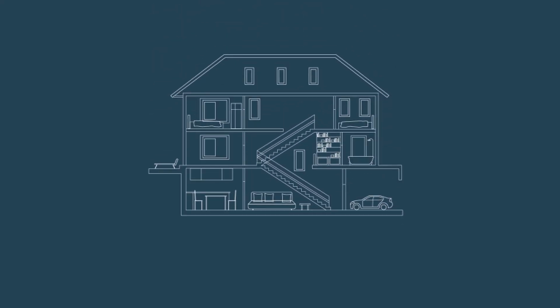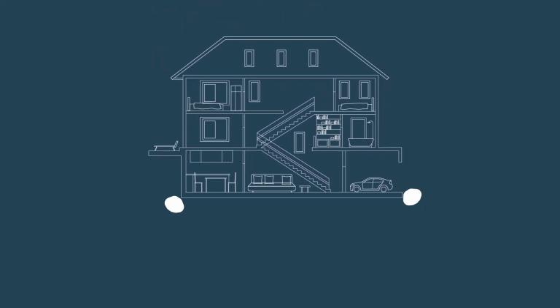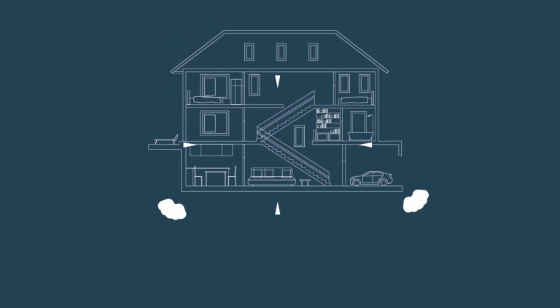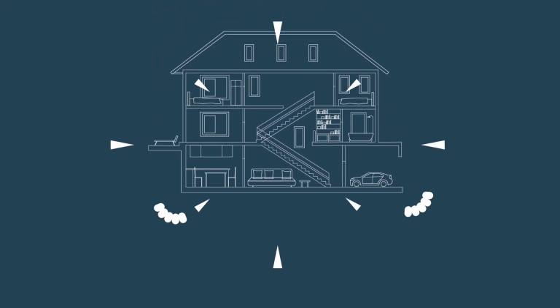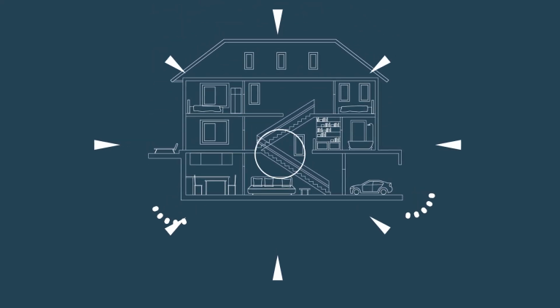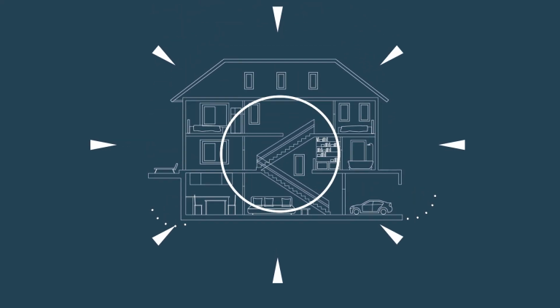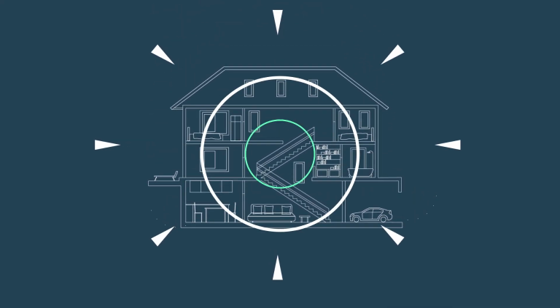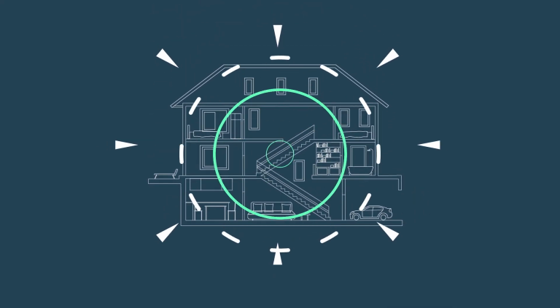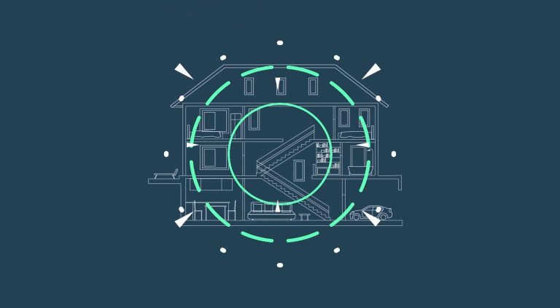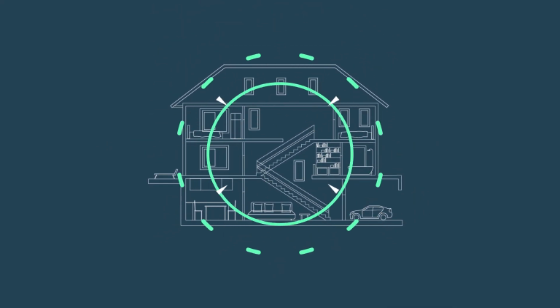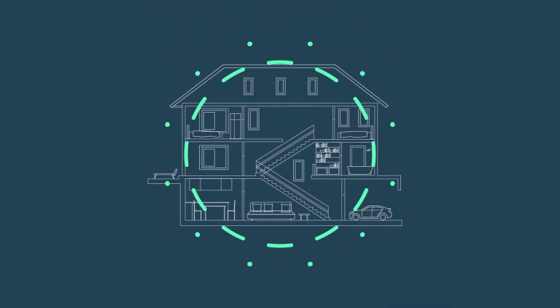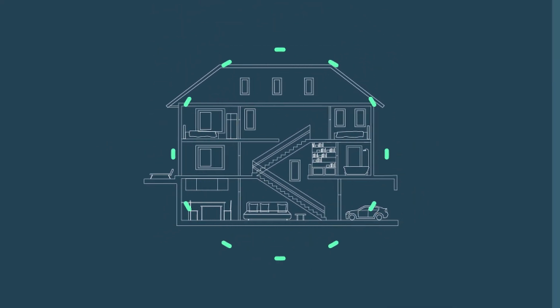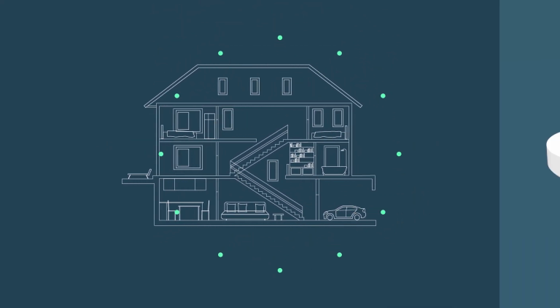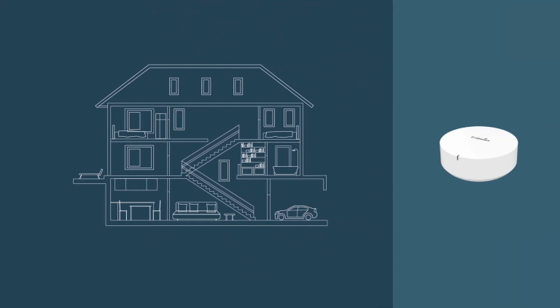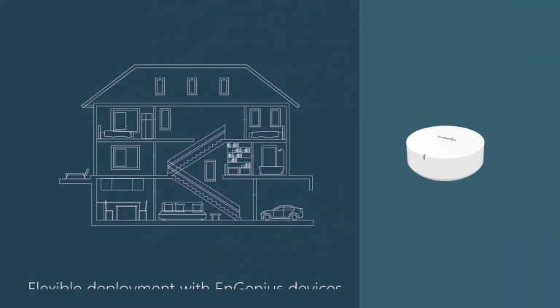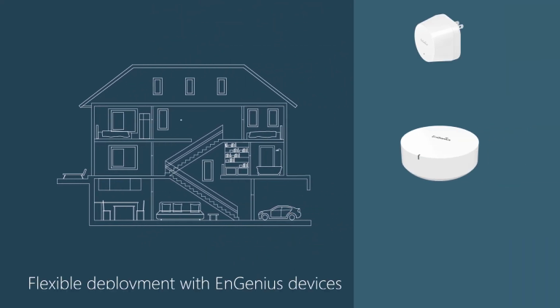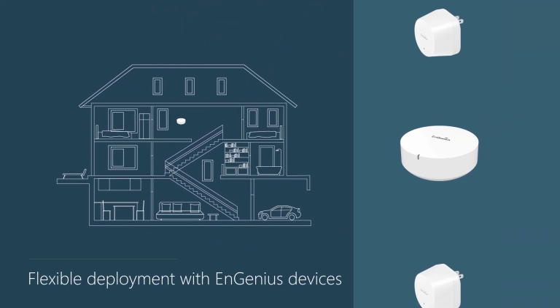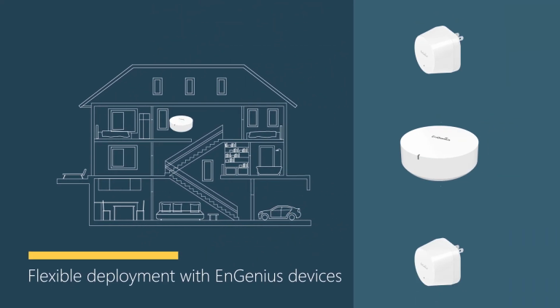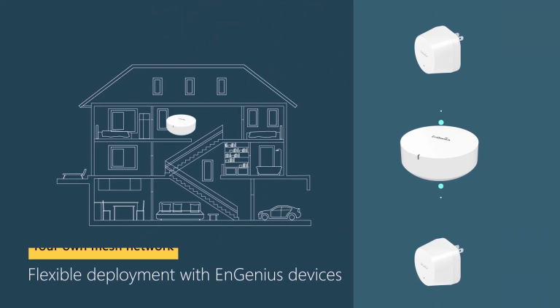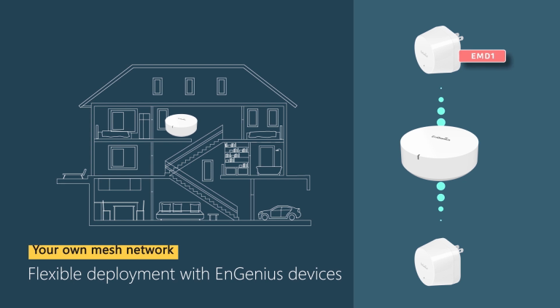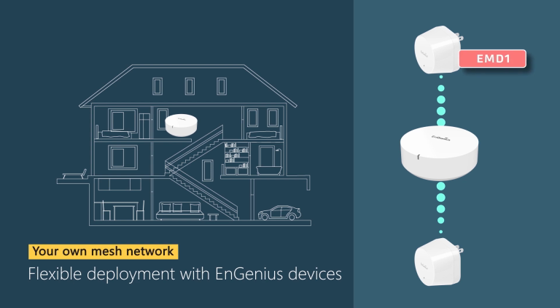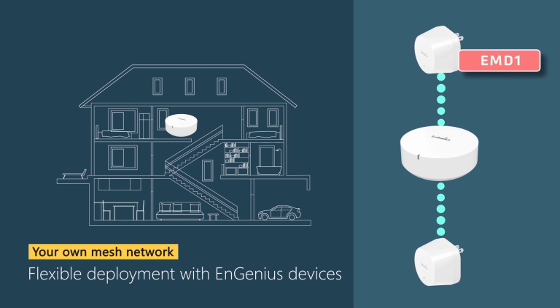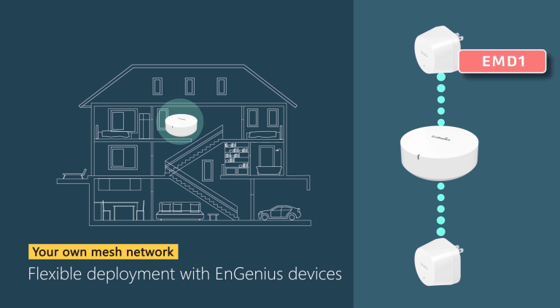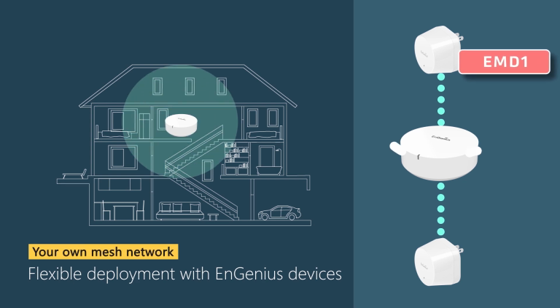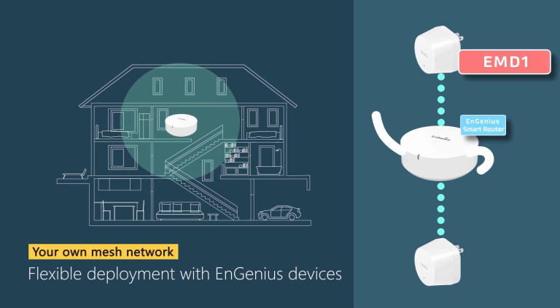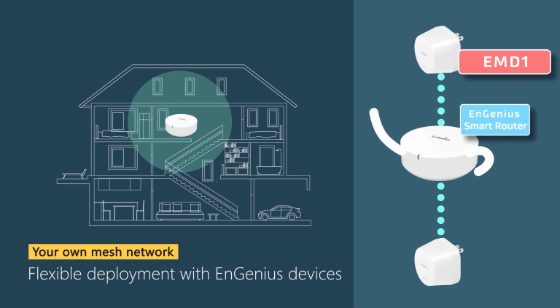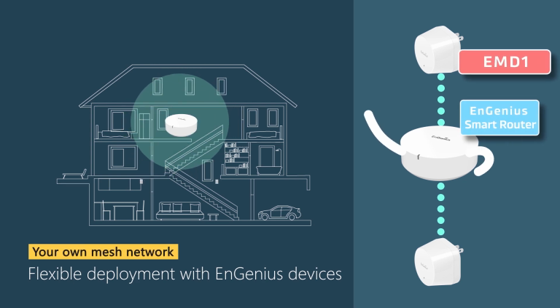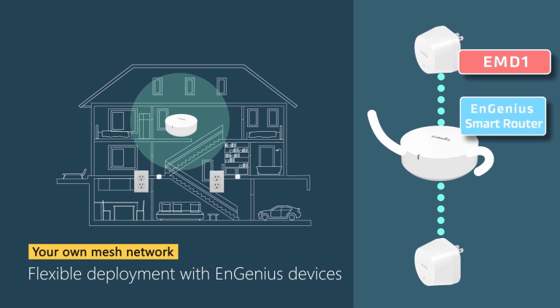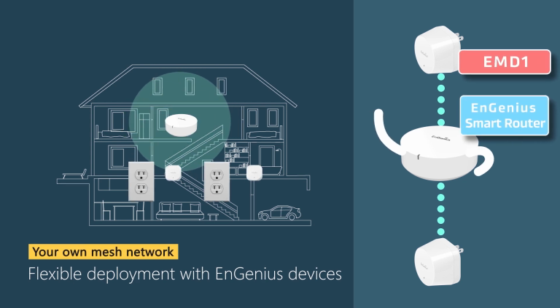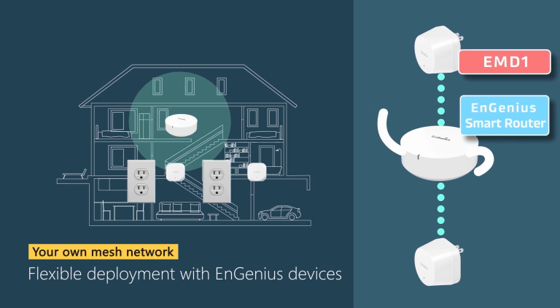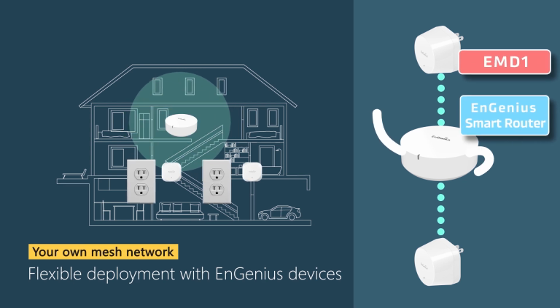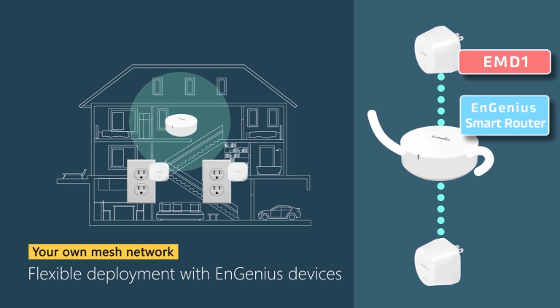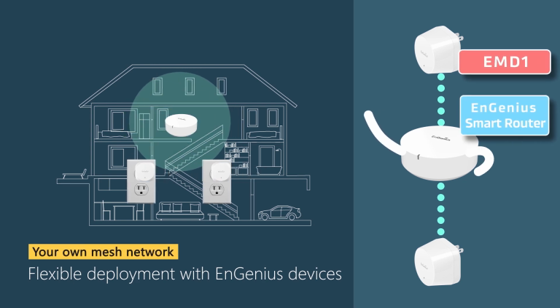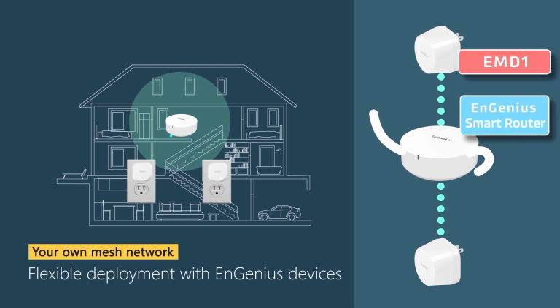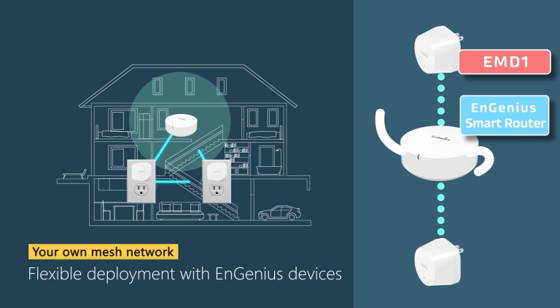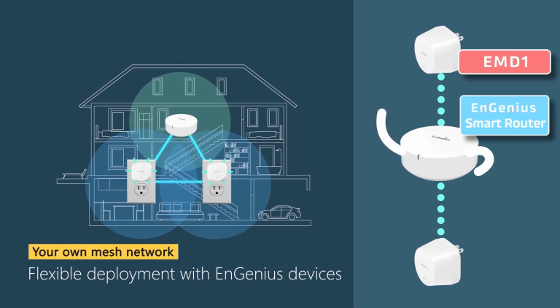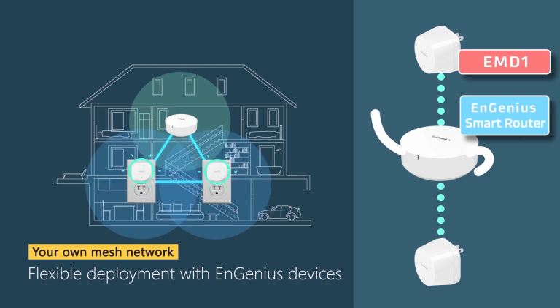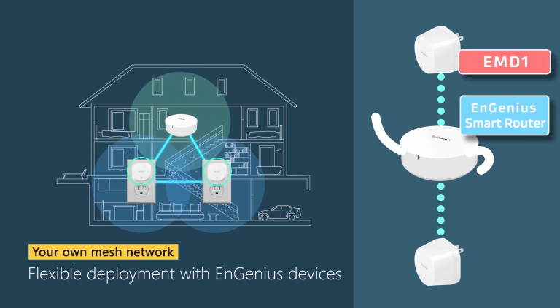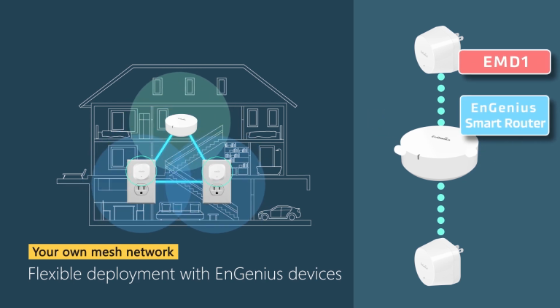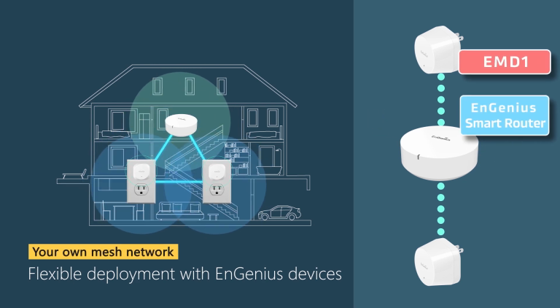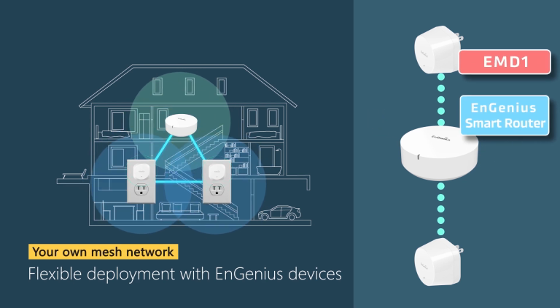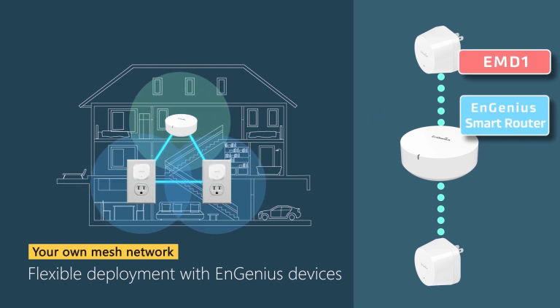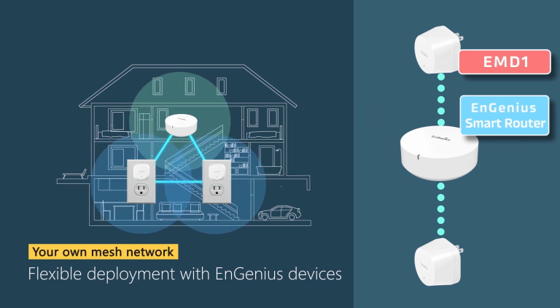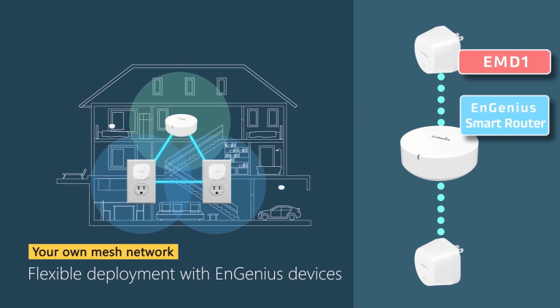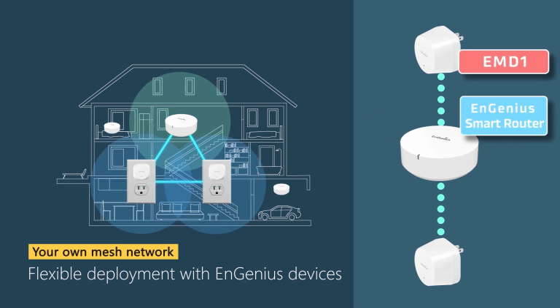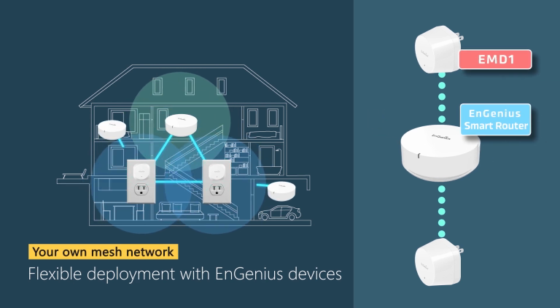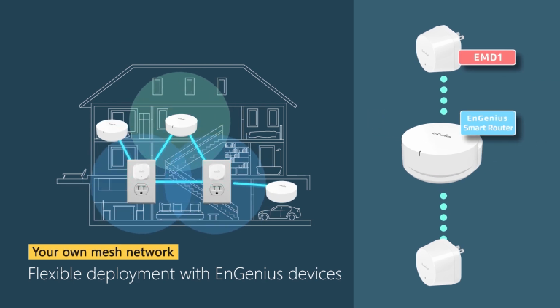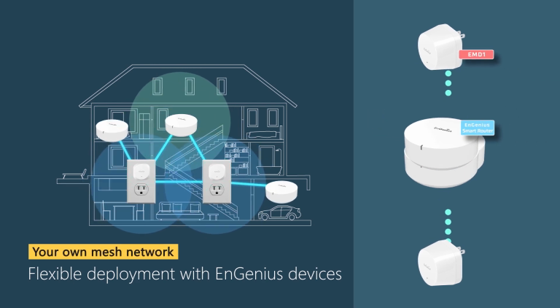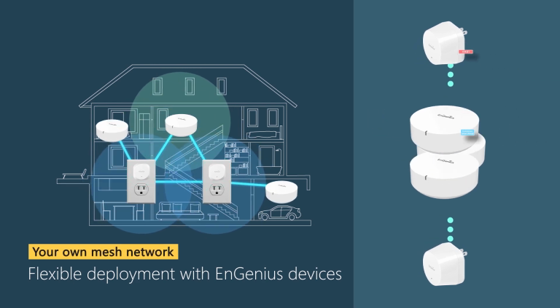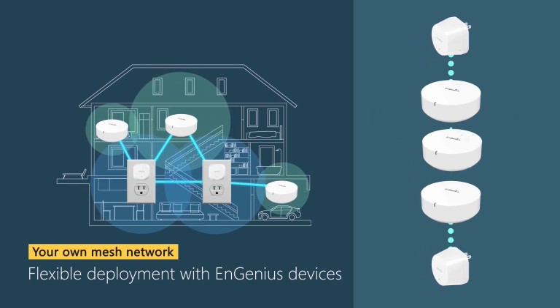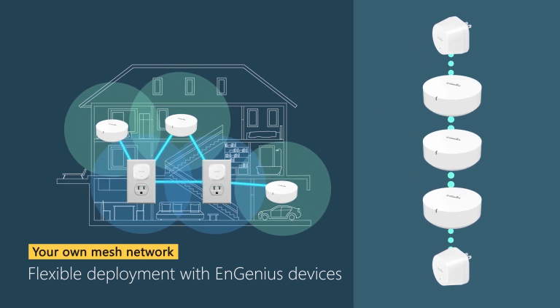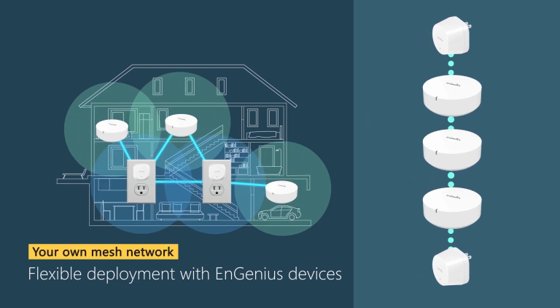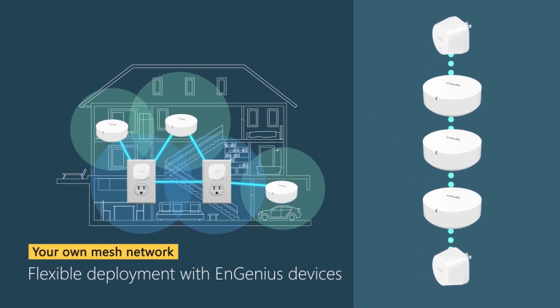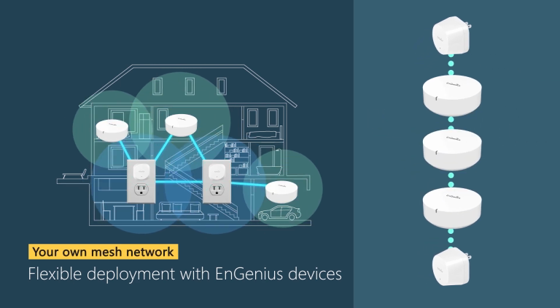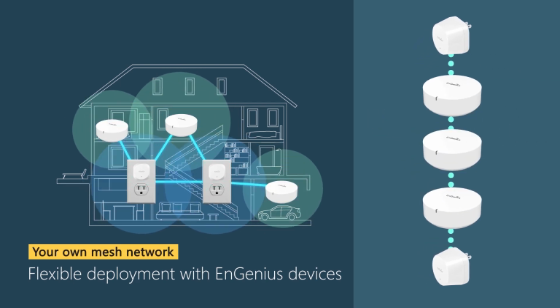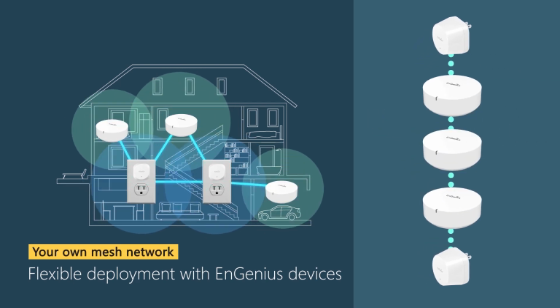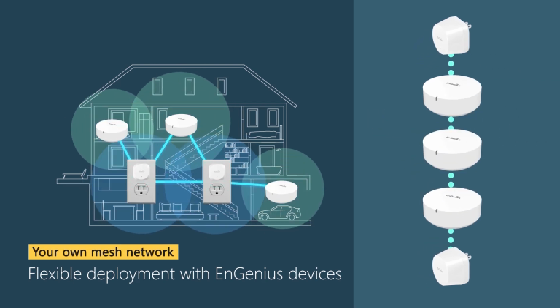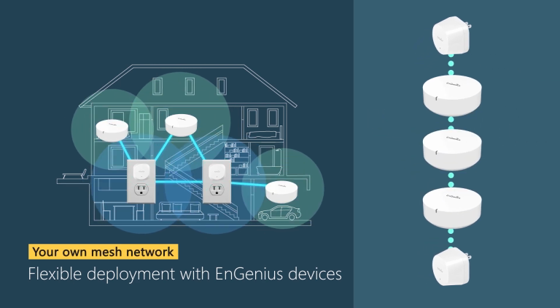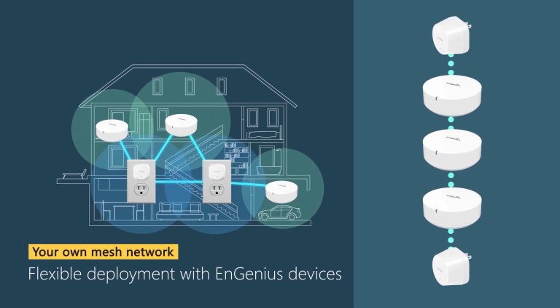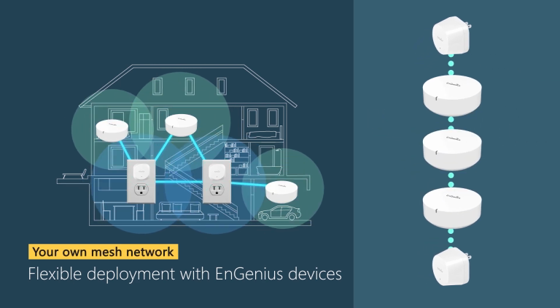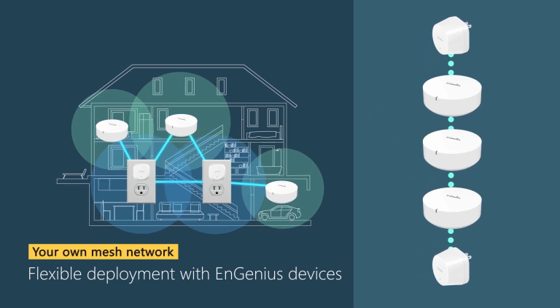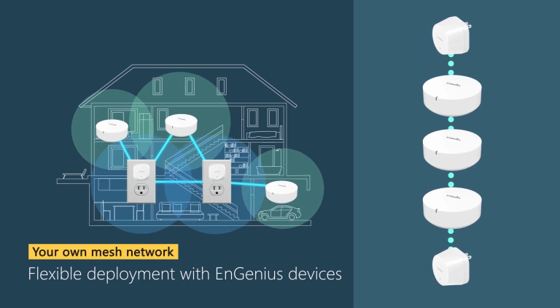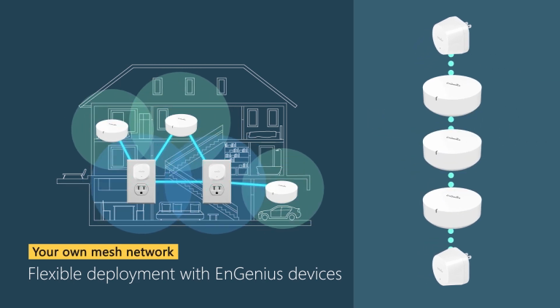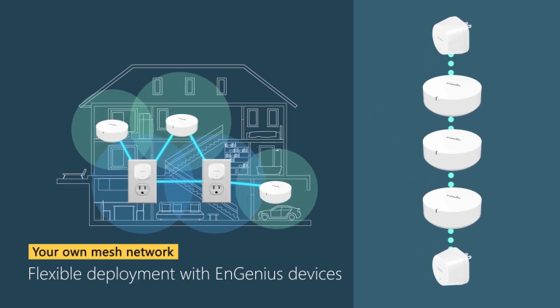And with the EMD-1 Mesh Dot, you can combine with the EMR Smart Mesh Router to create your own plug-and-play extendable mesh network.